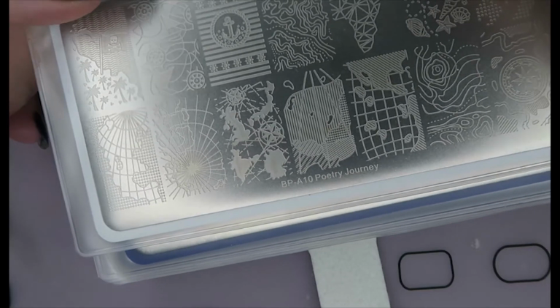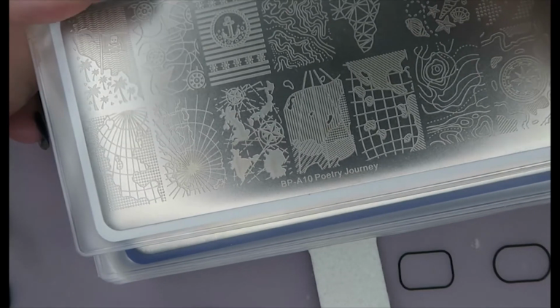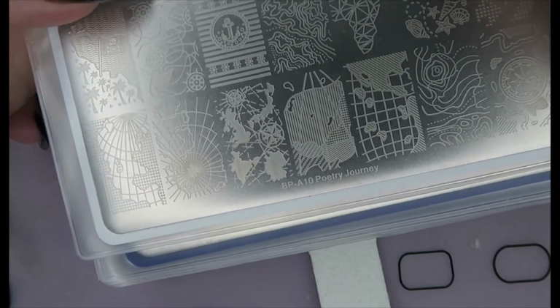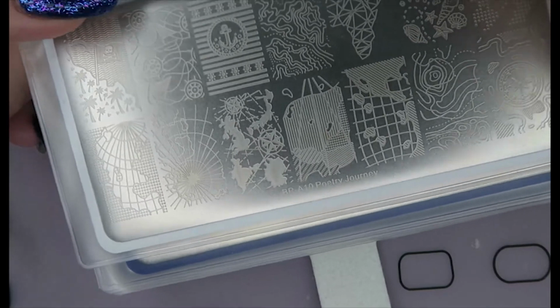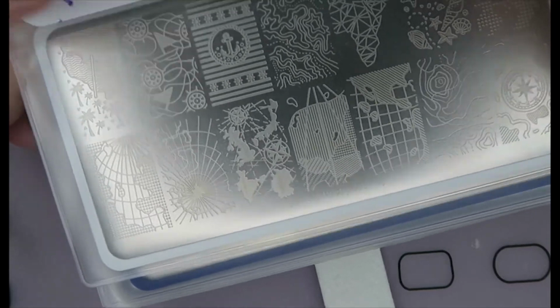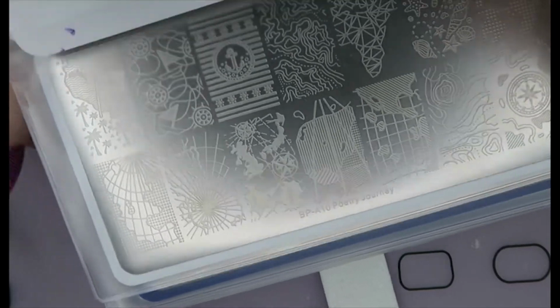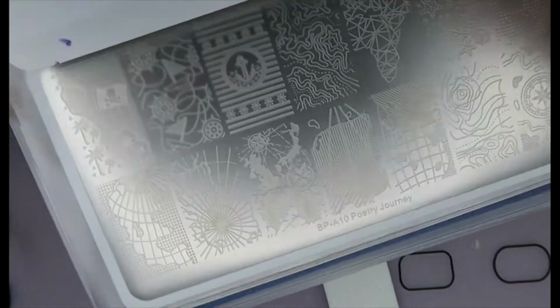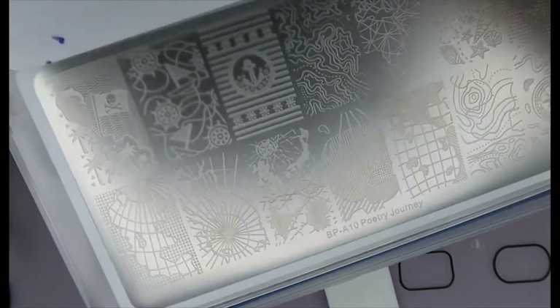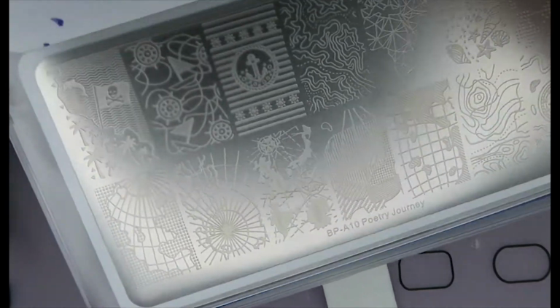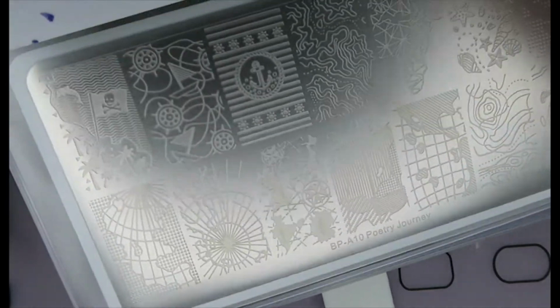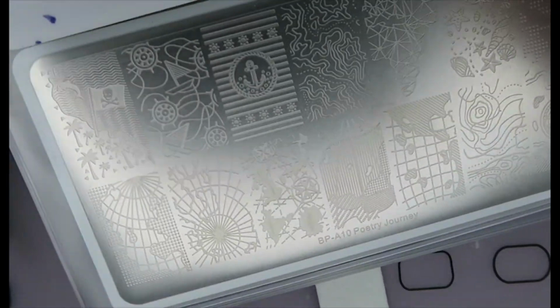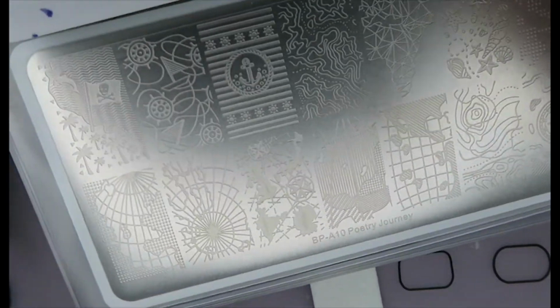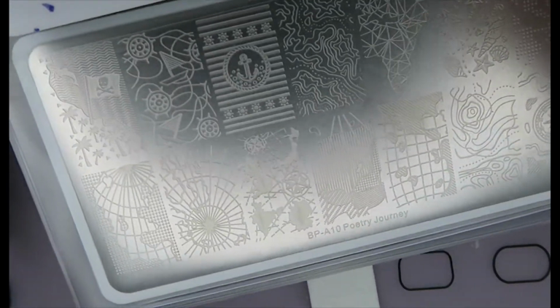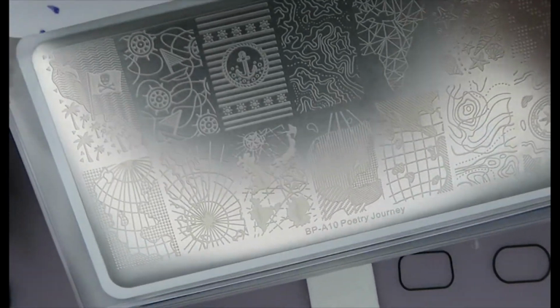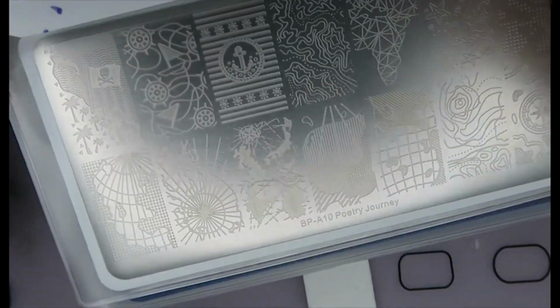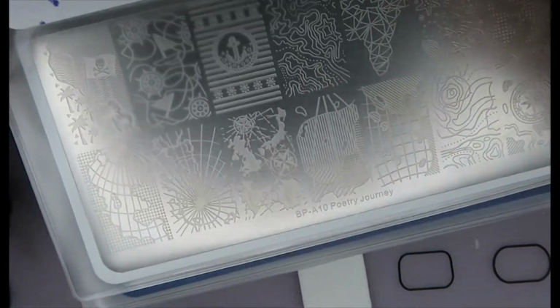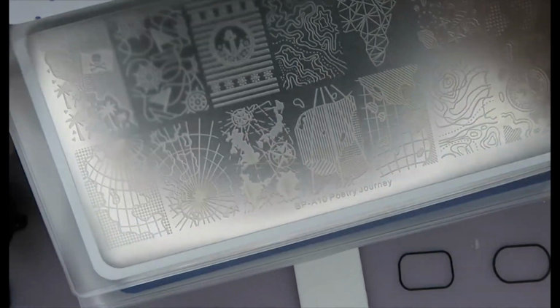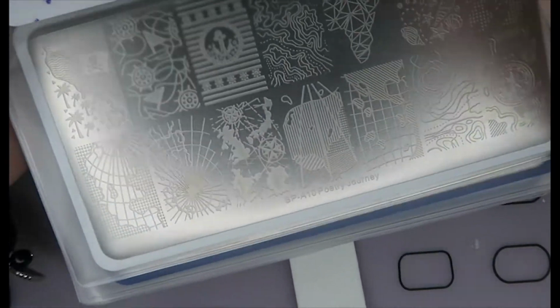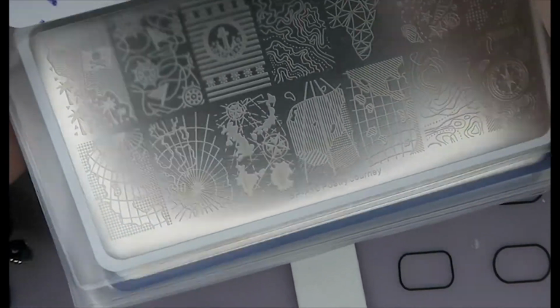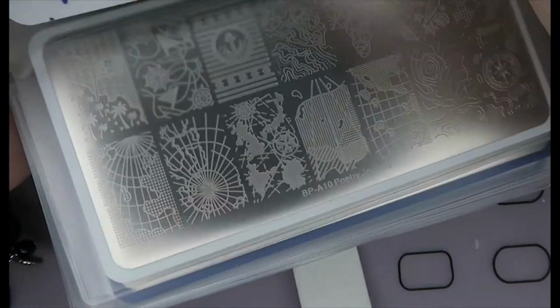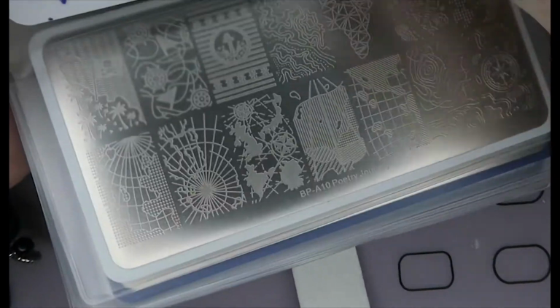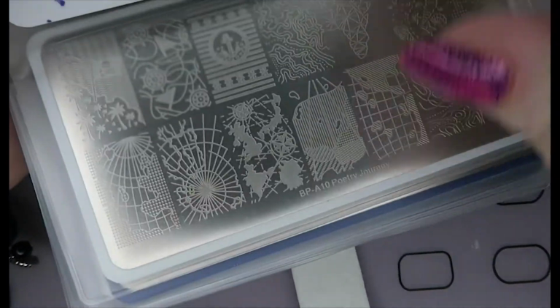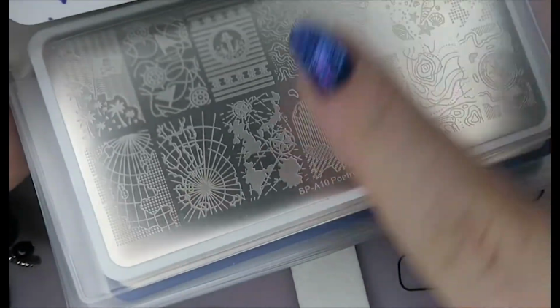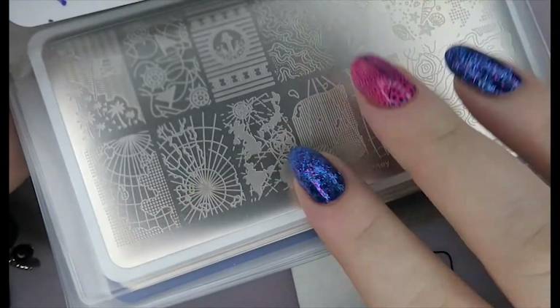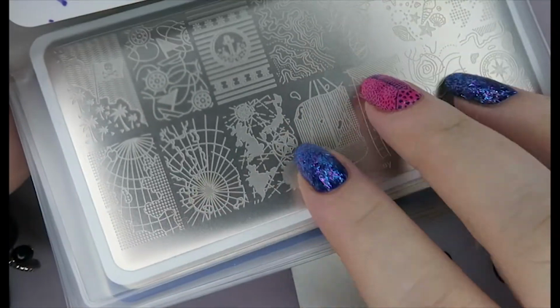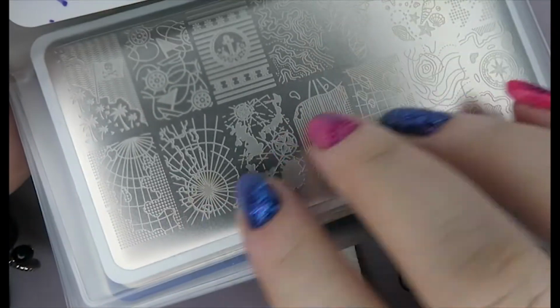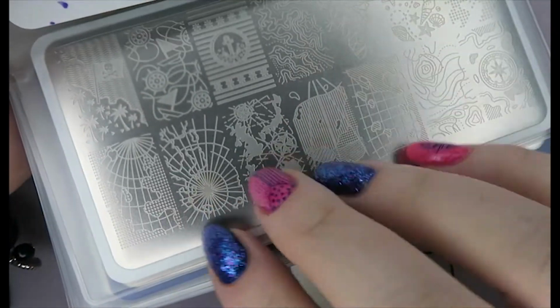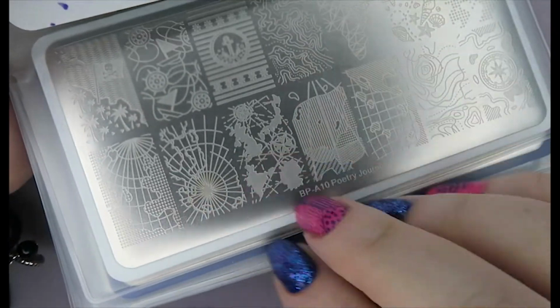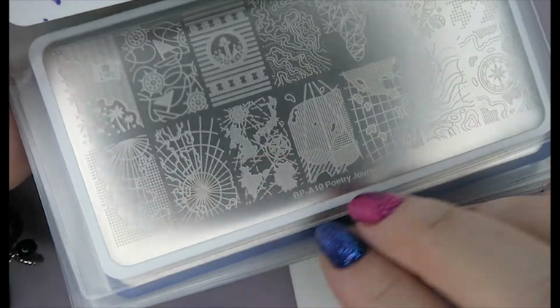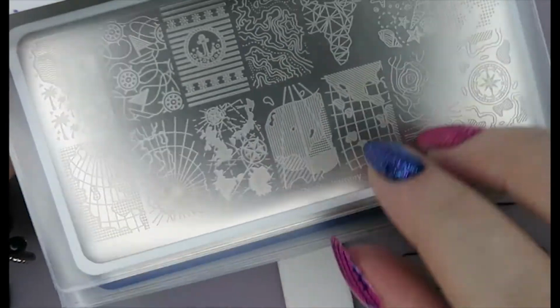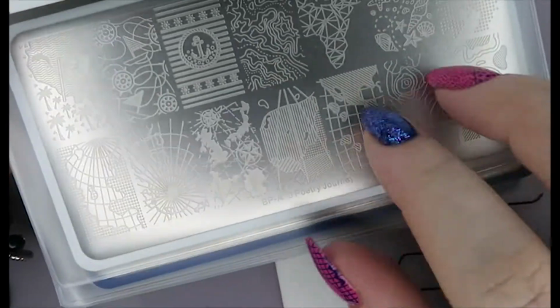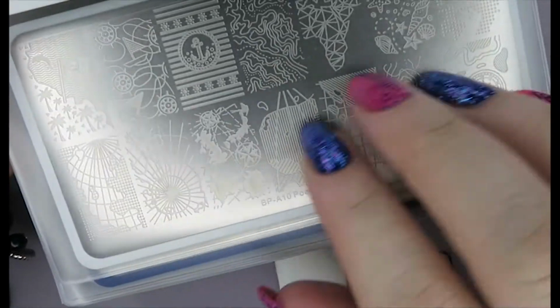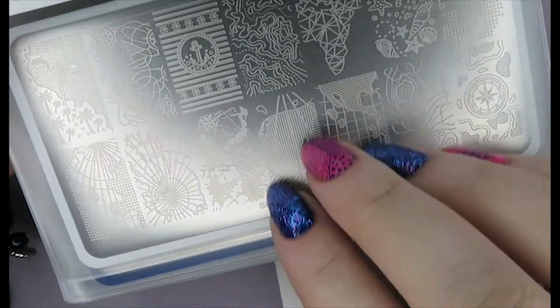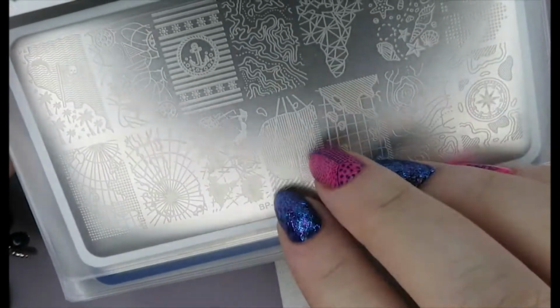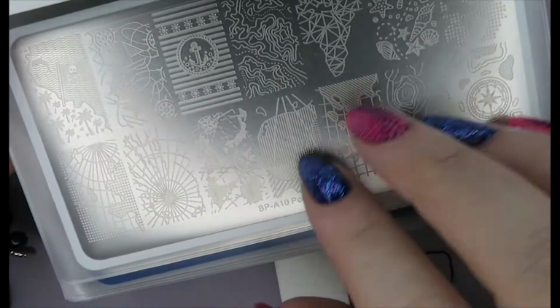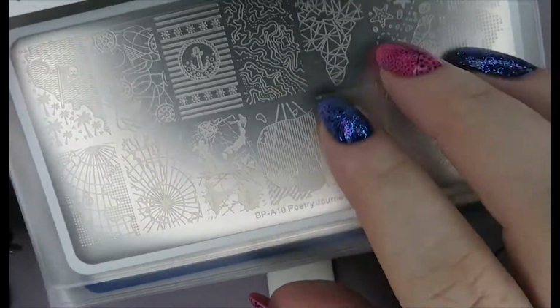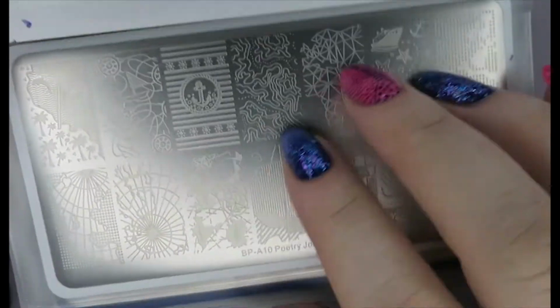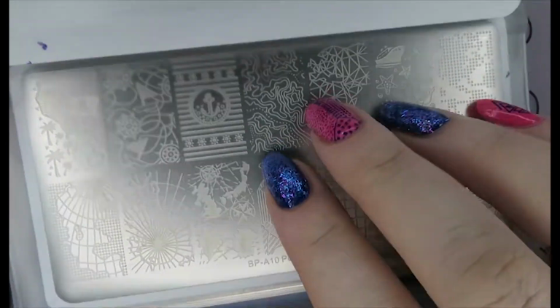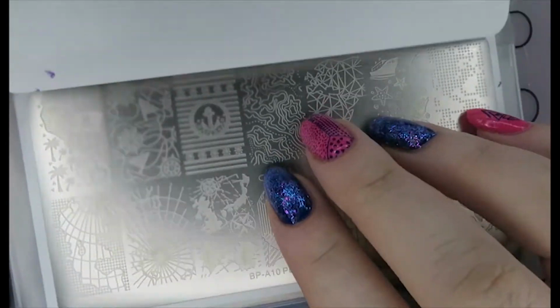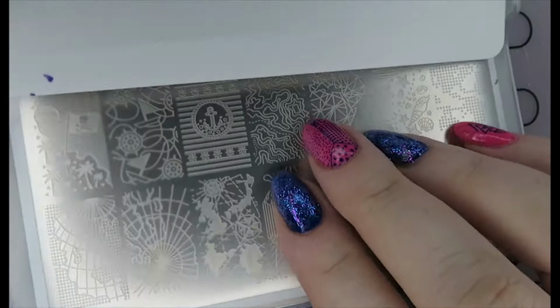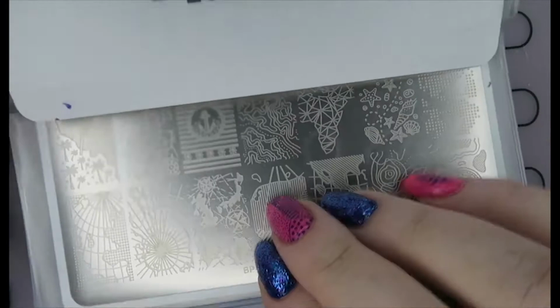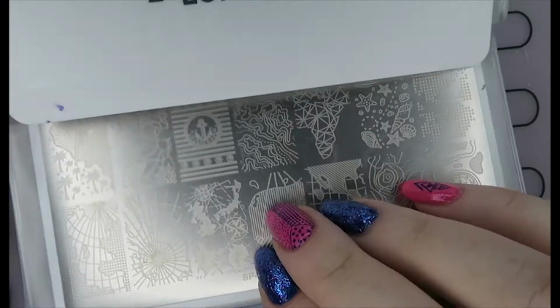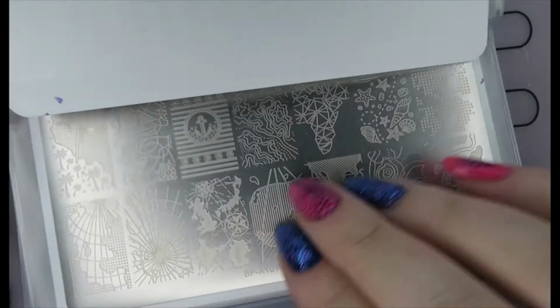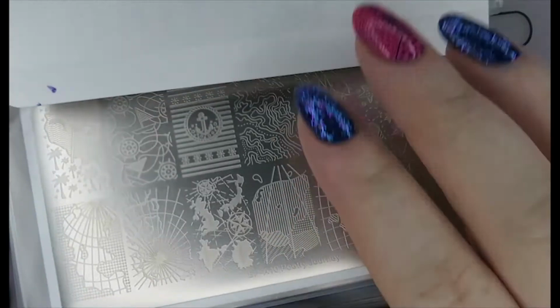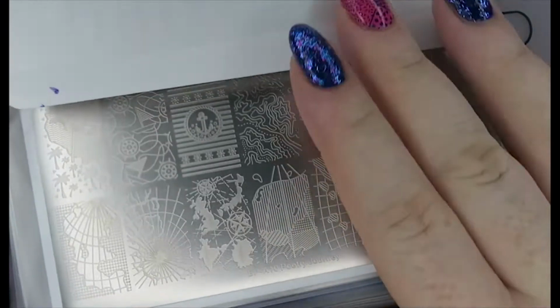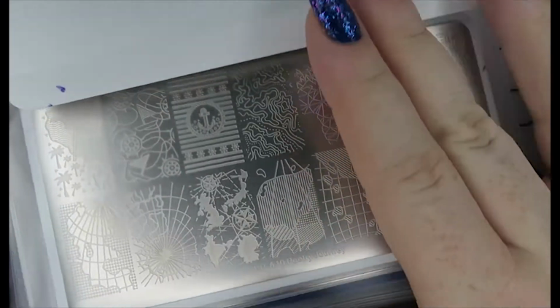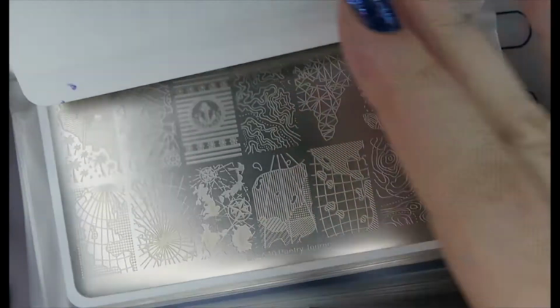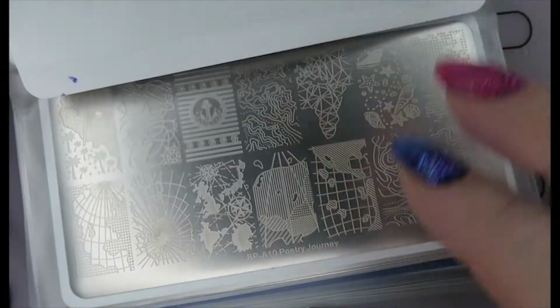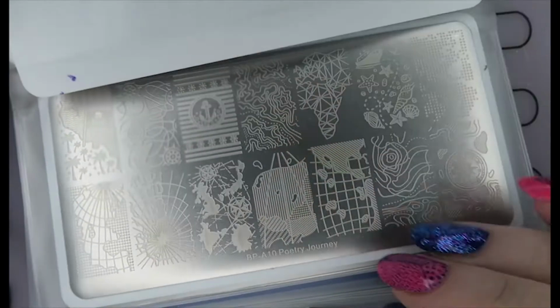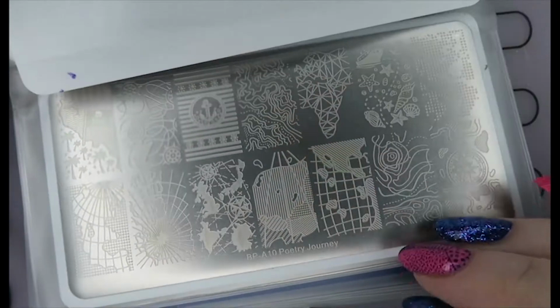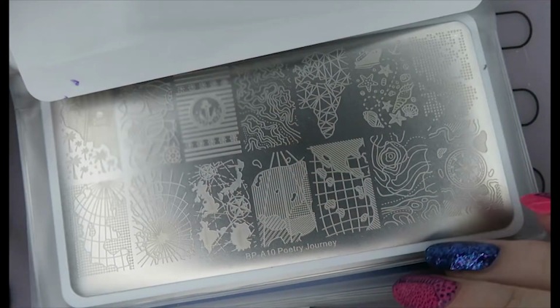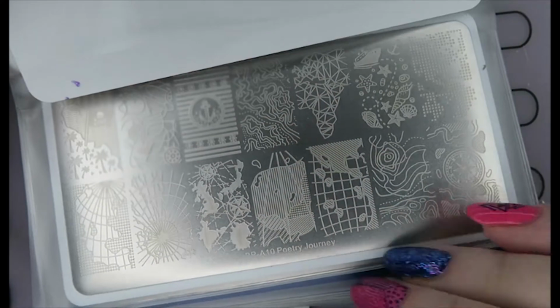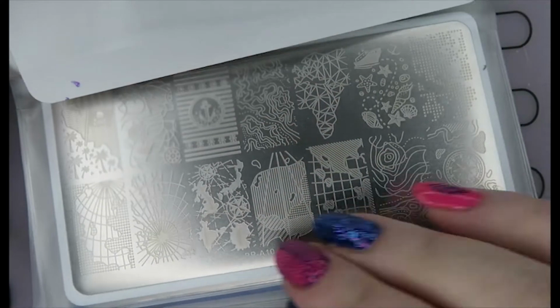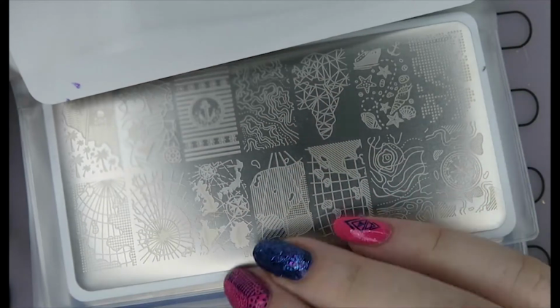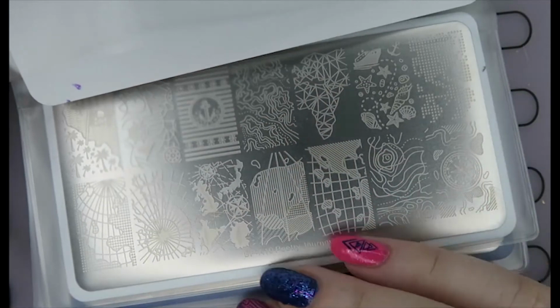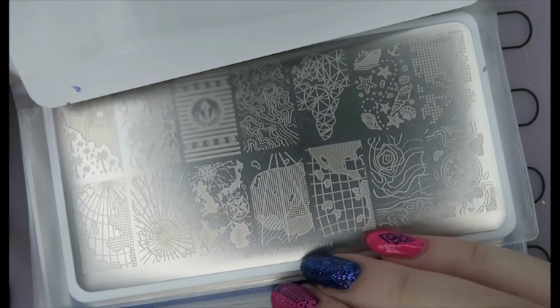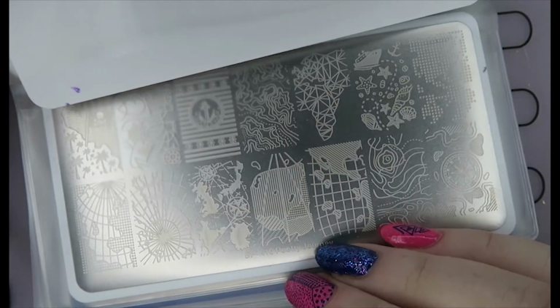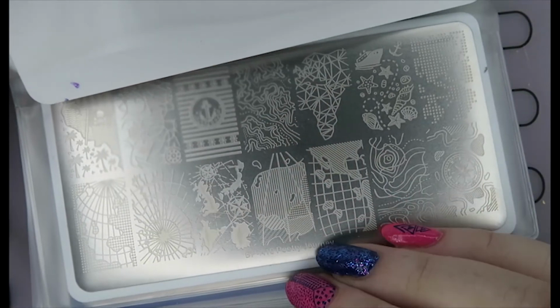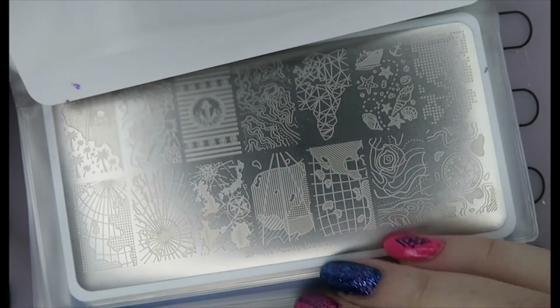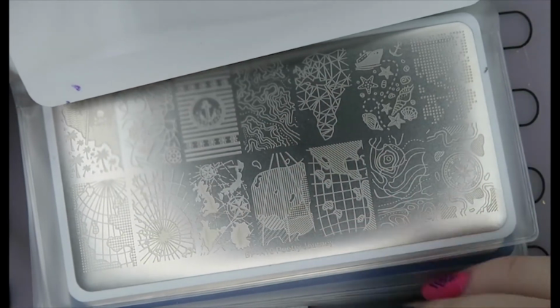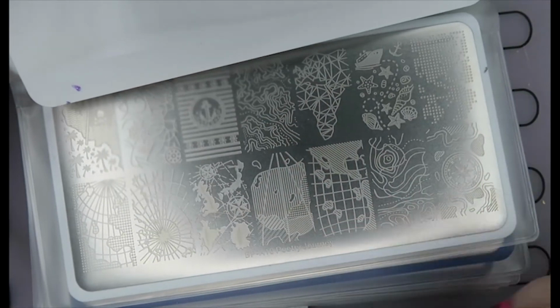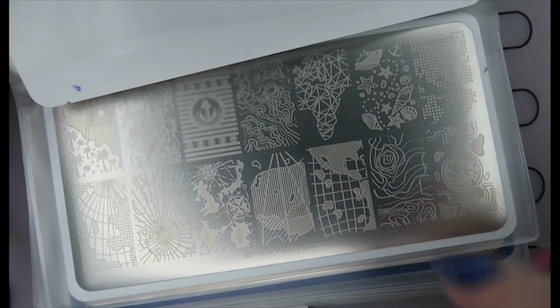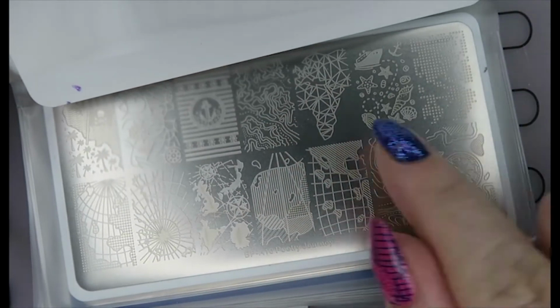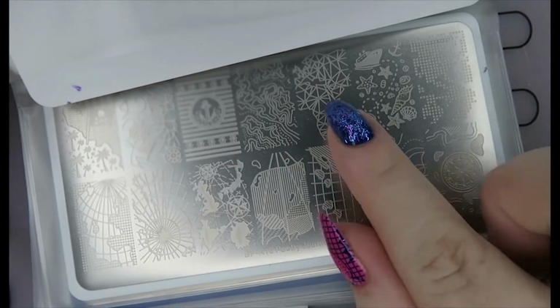Then we have the Poetry Journey plate from Born Pretty — A10. This one has lots of geographical kind of images, map images, and things like that on it. There are also some sea and naval images, so that's pretty cool.